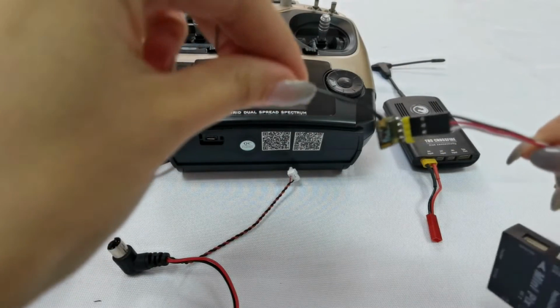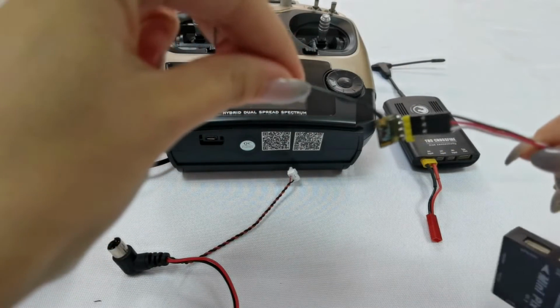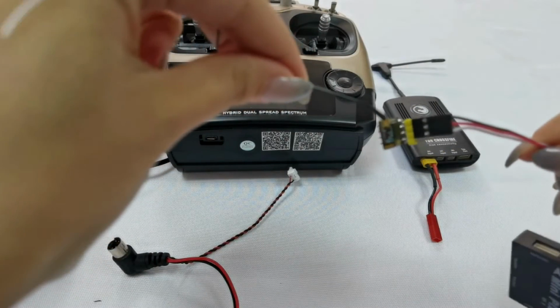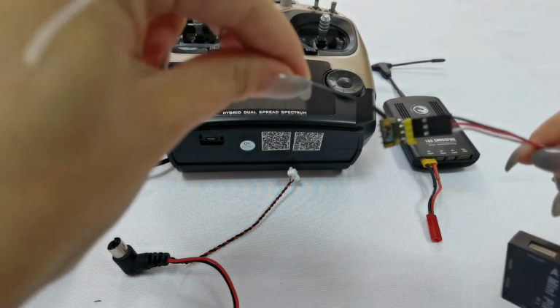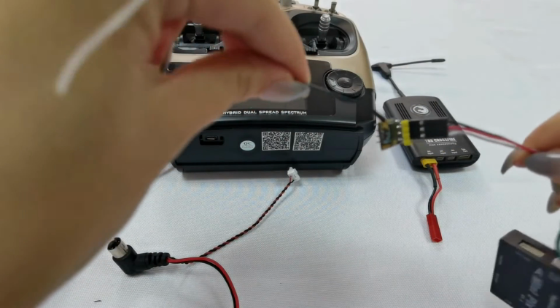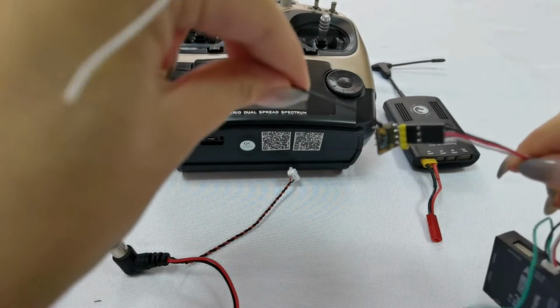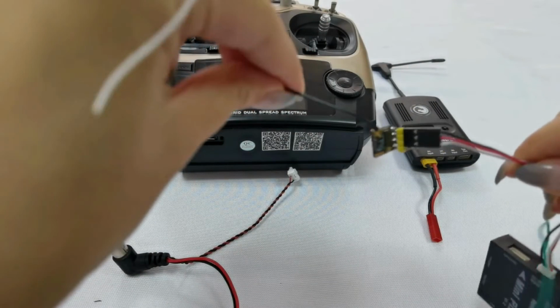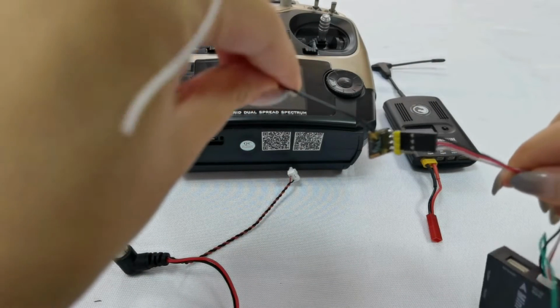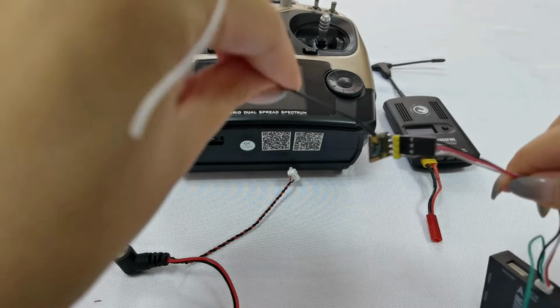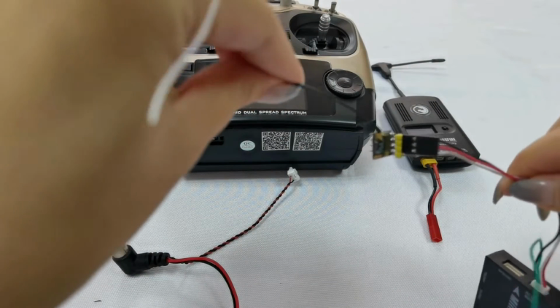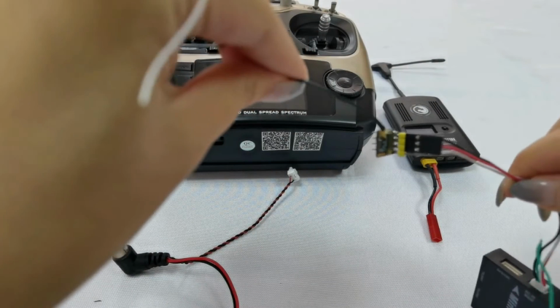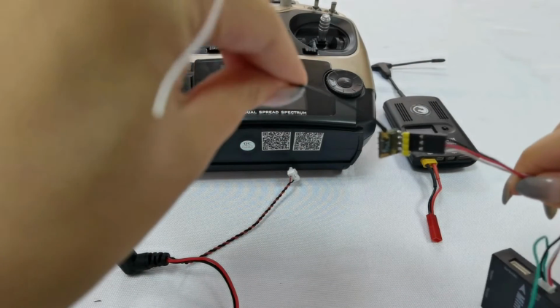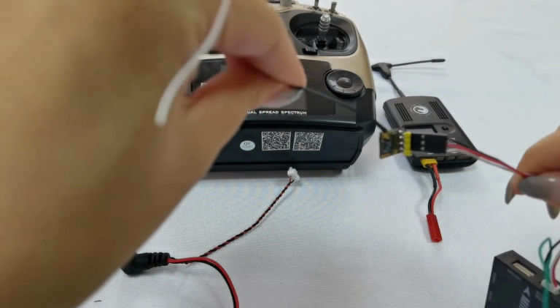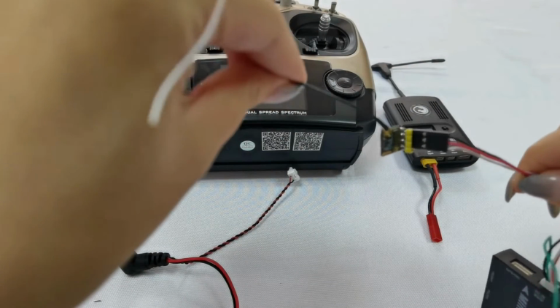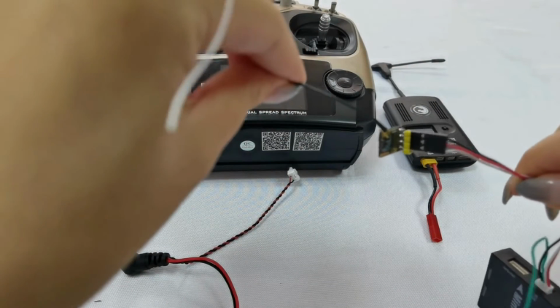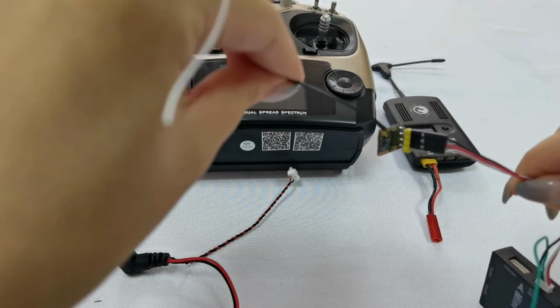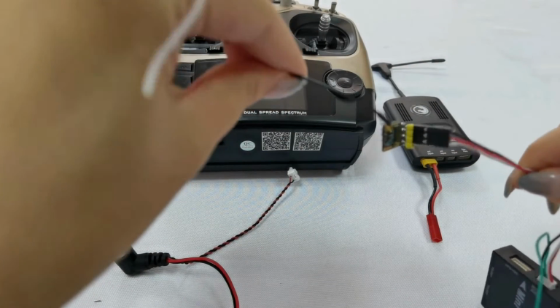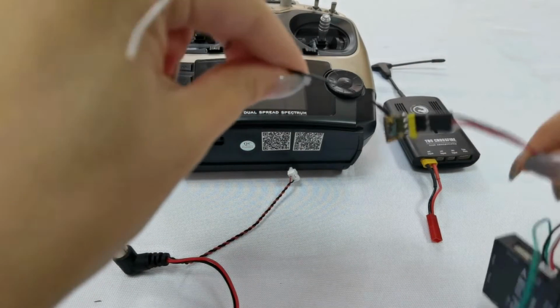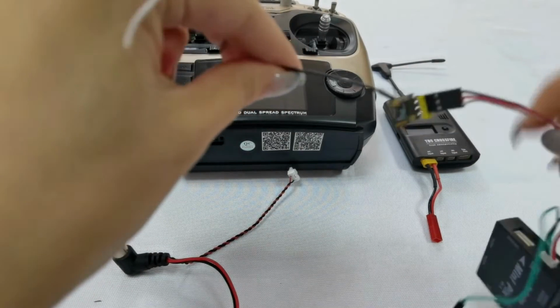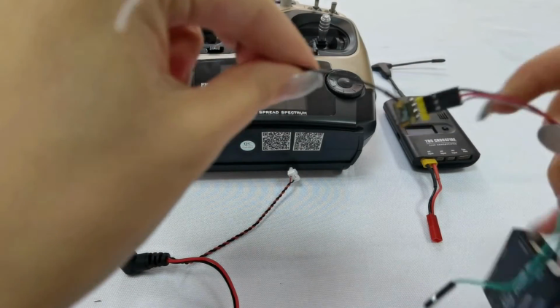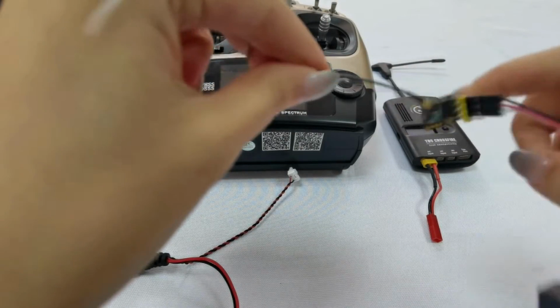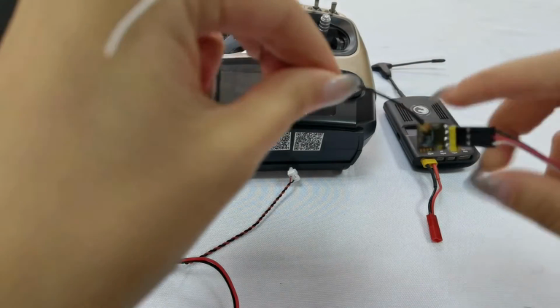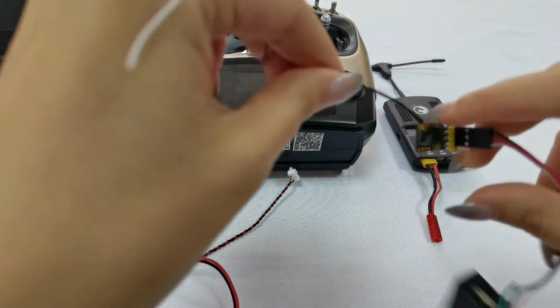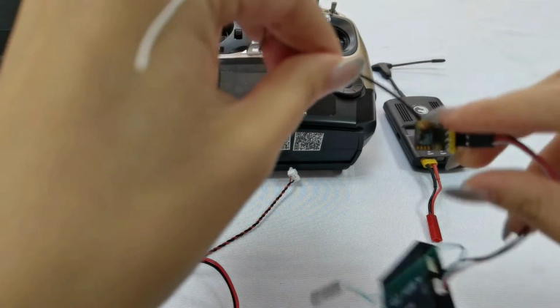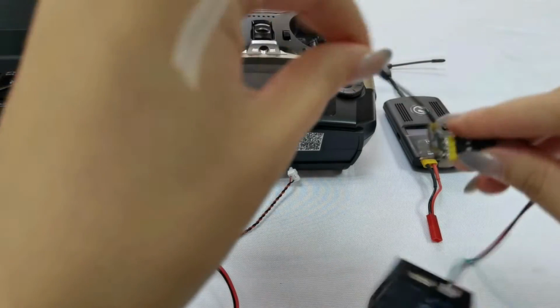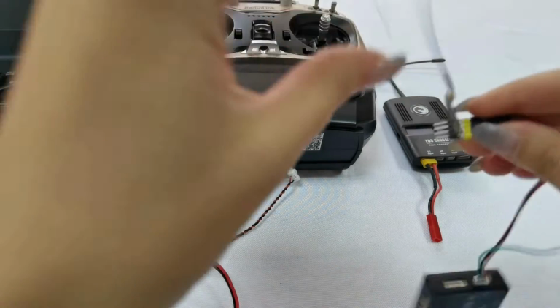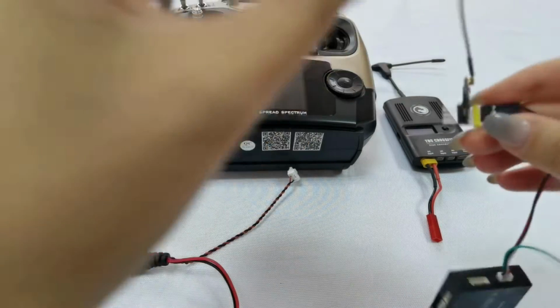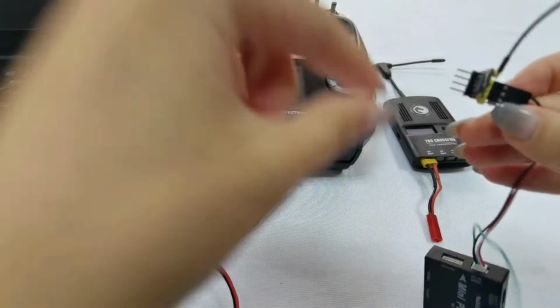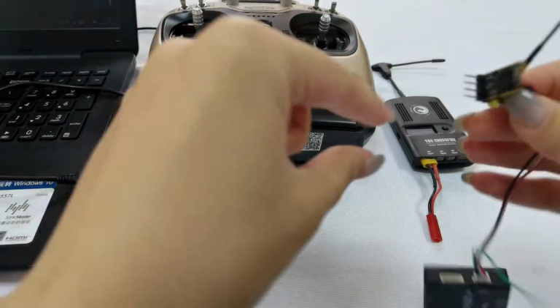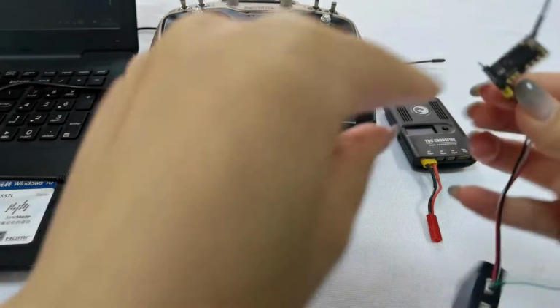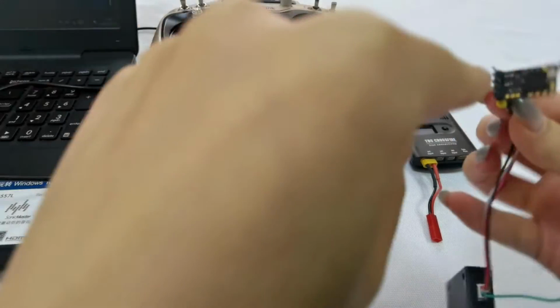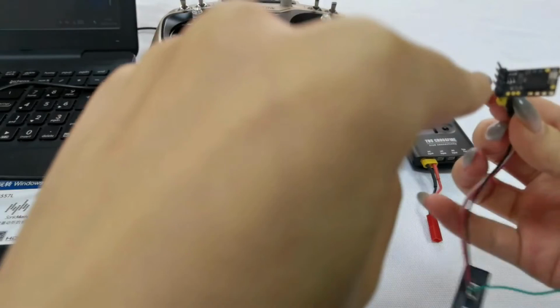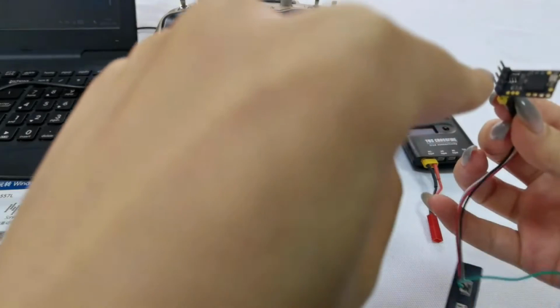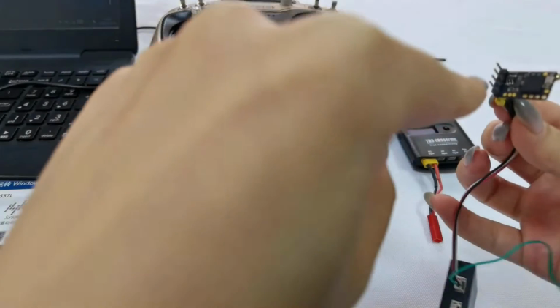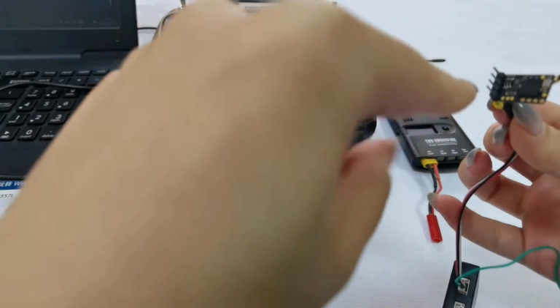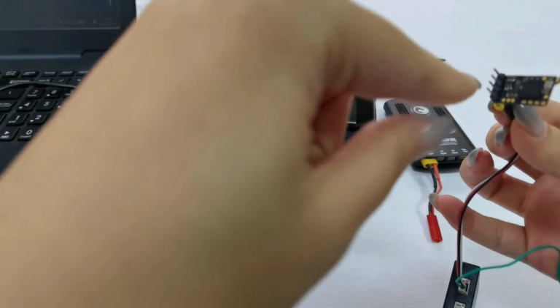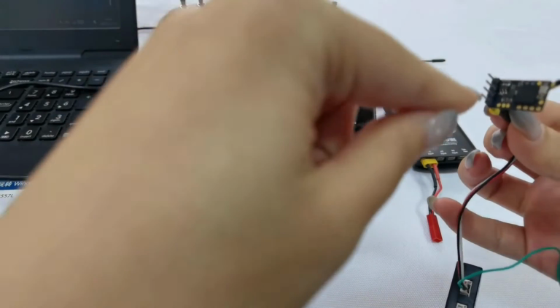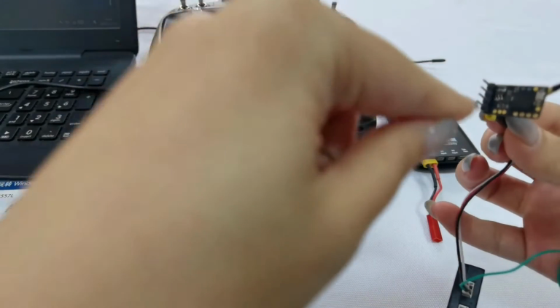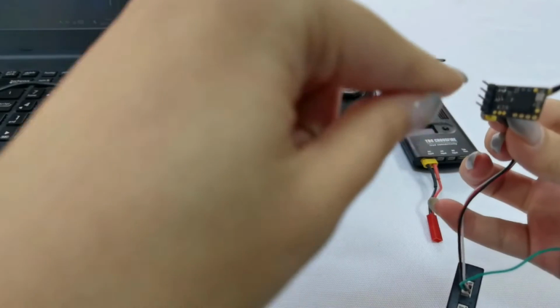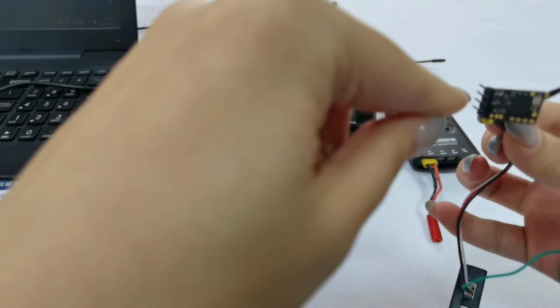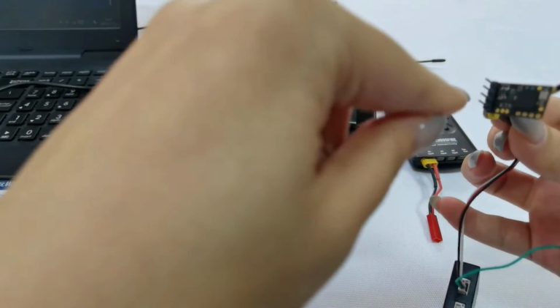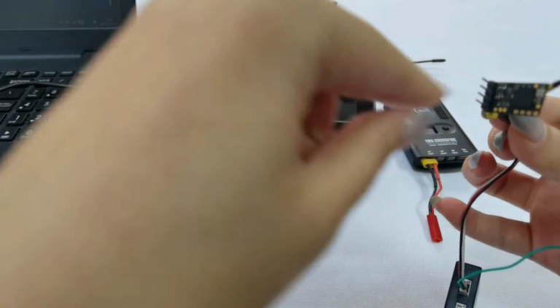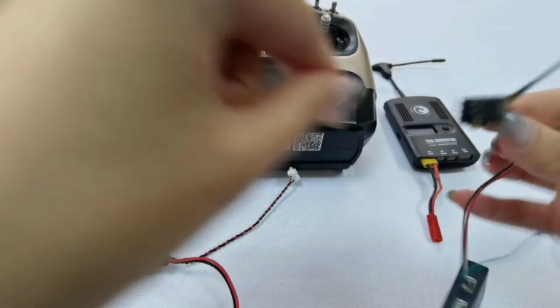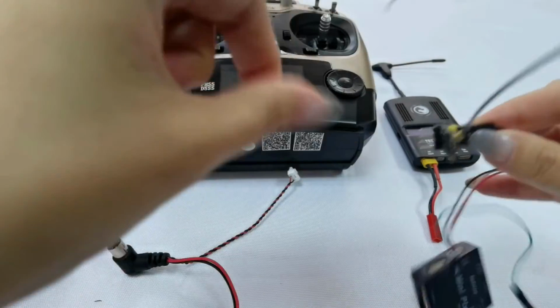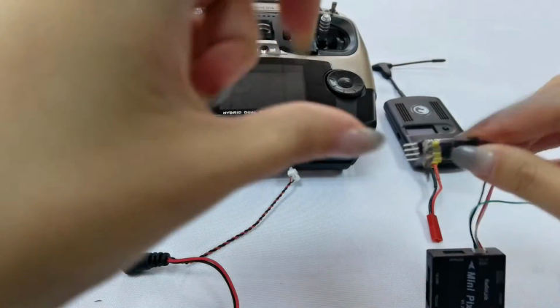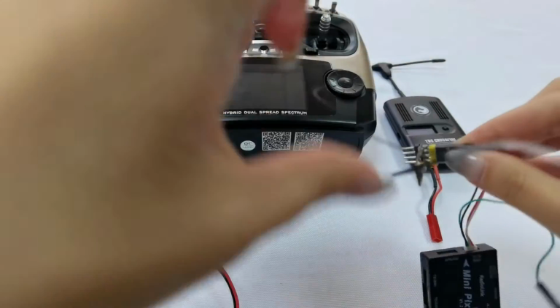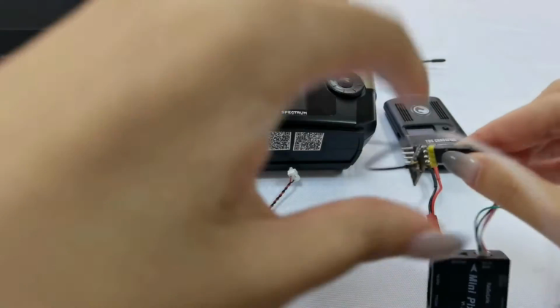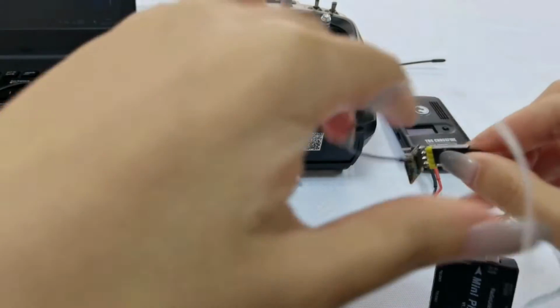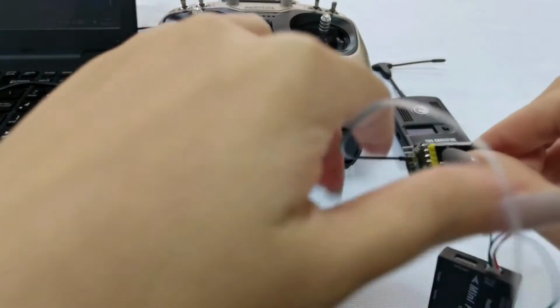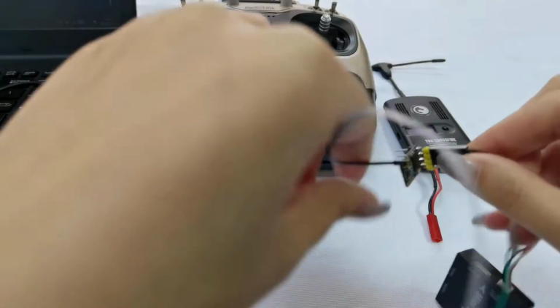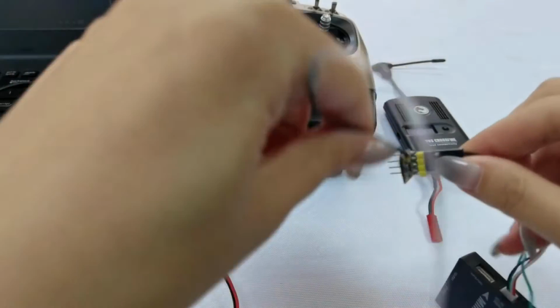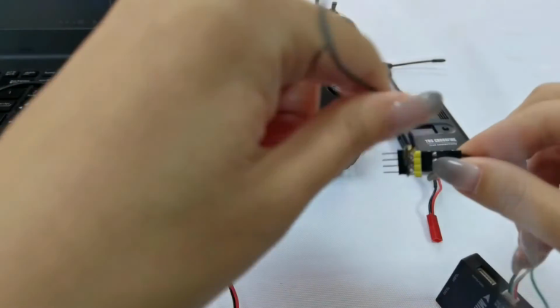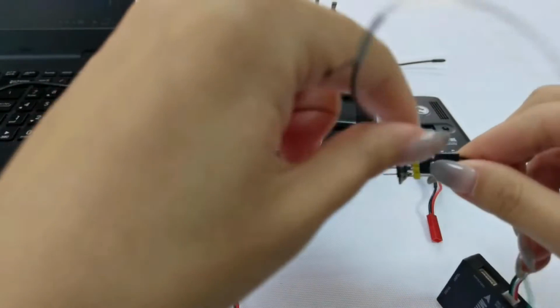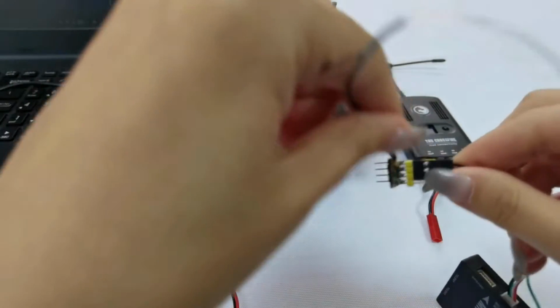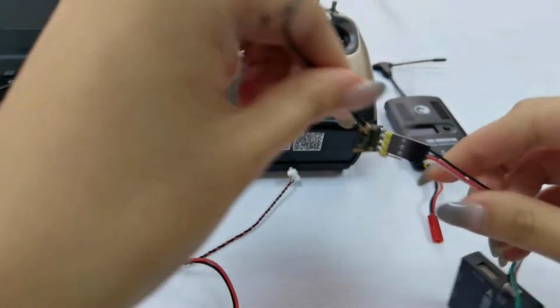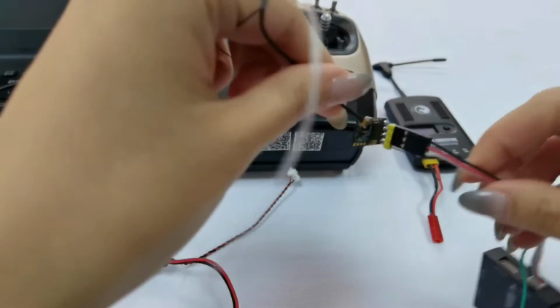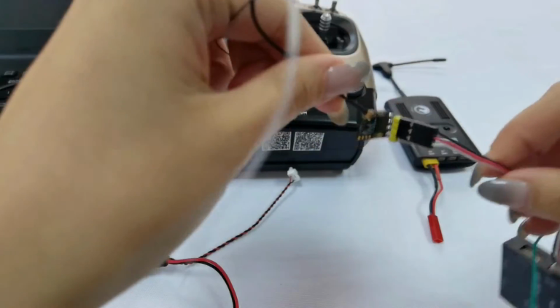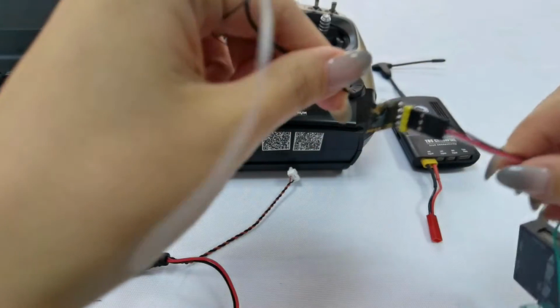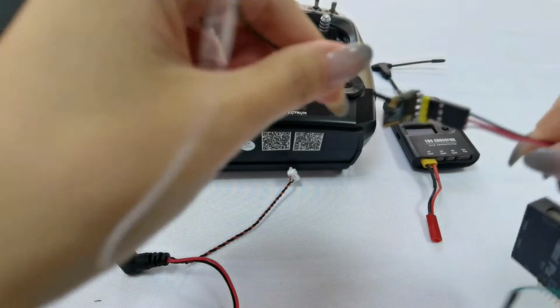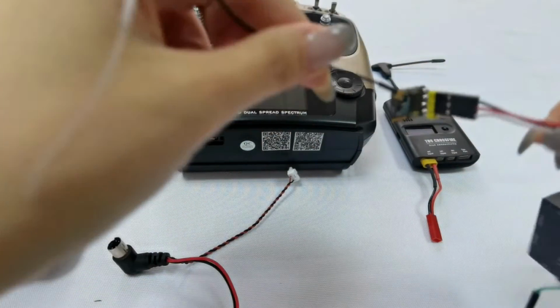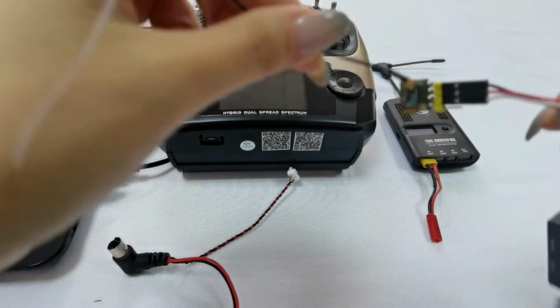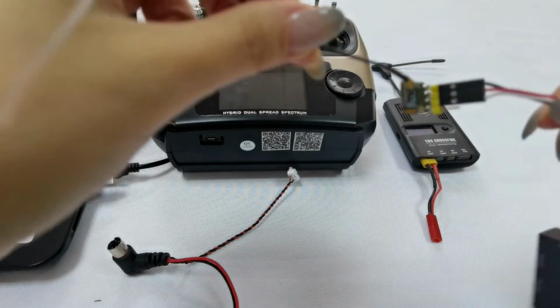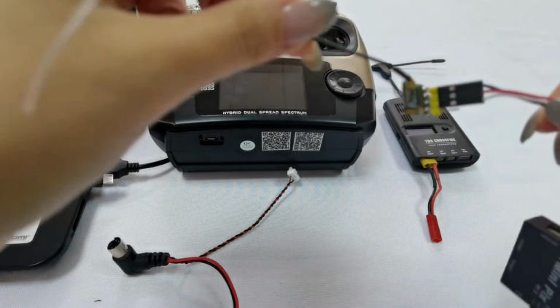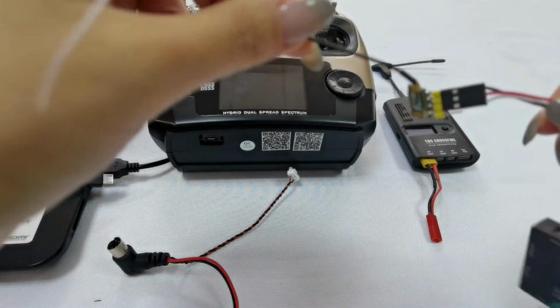Please note: the pins of the receiver do not come installed. We solder the pins ourselves.